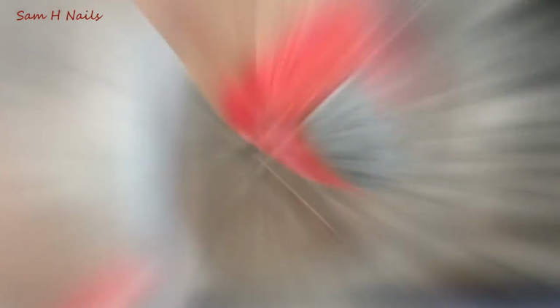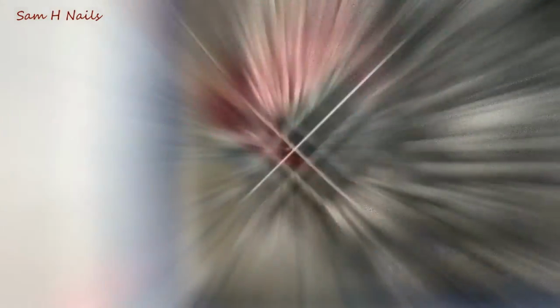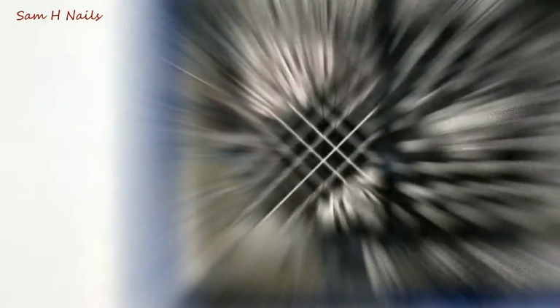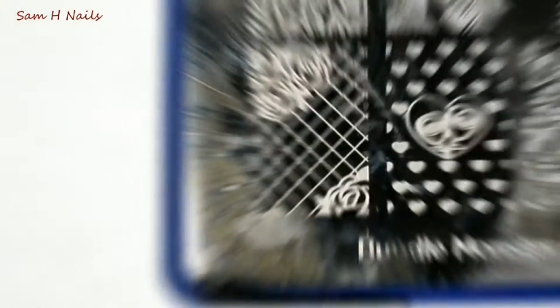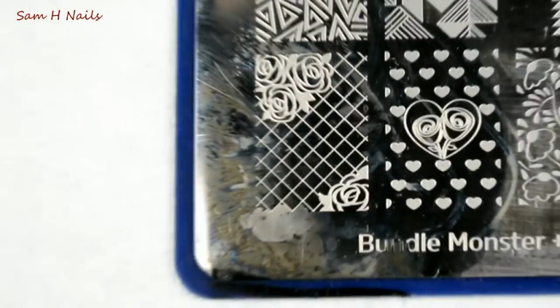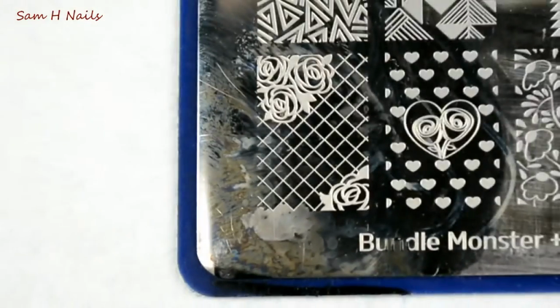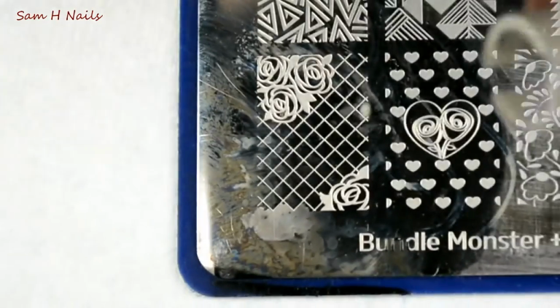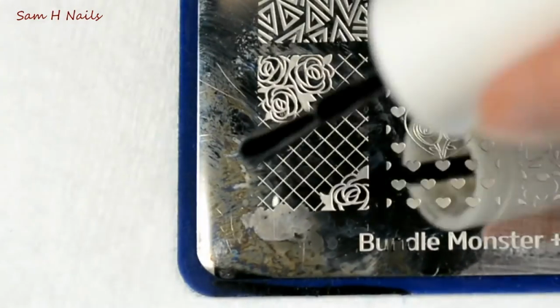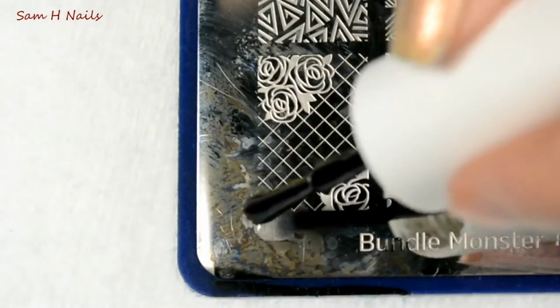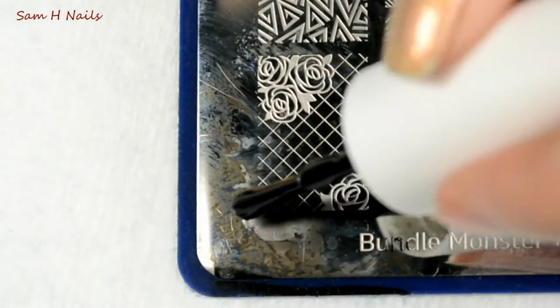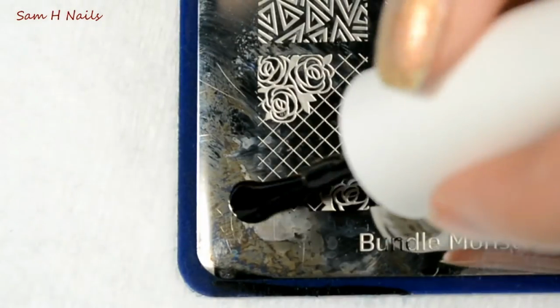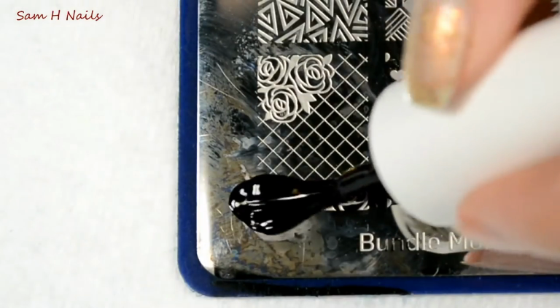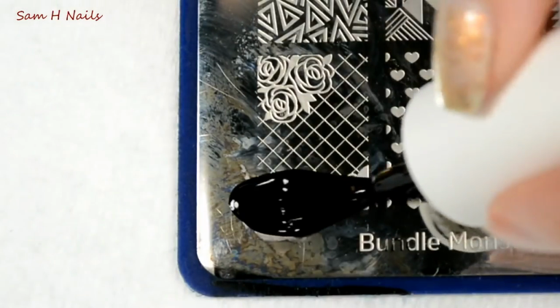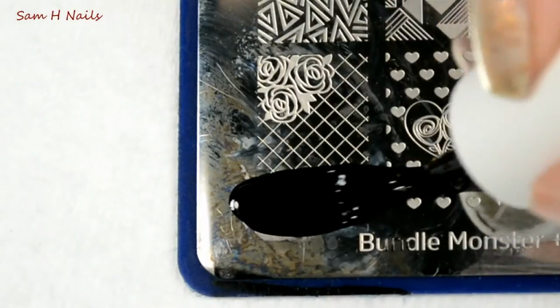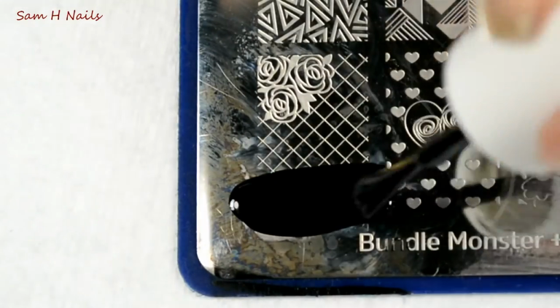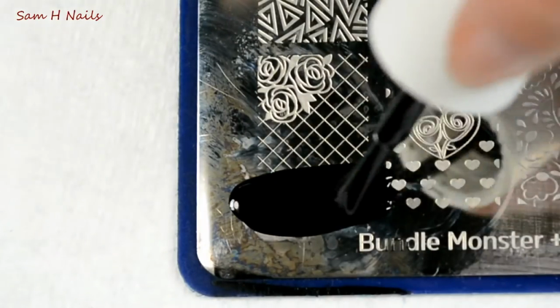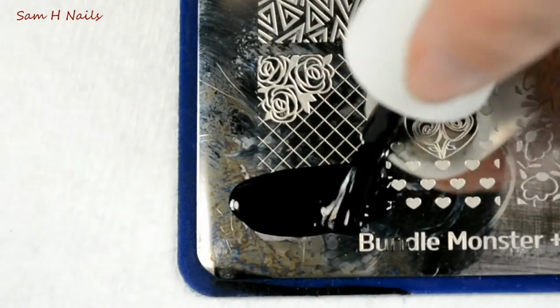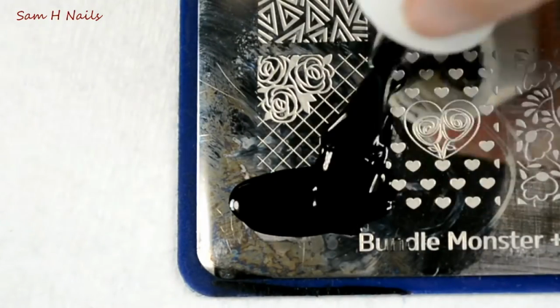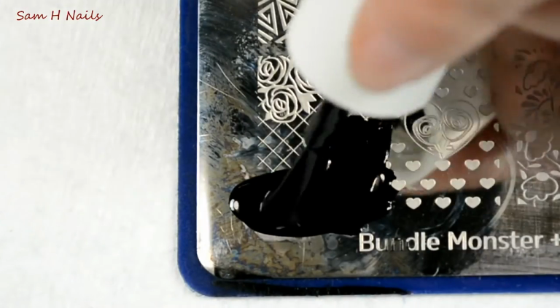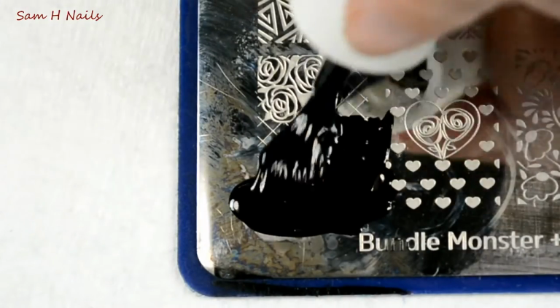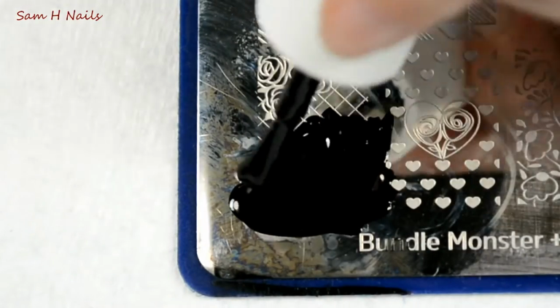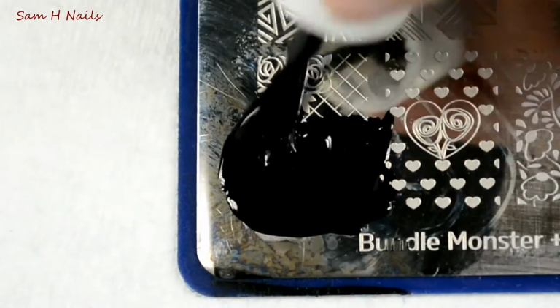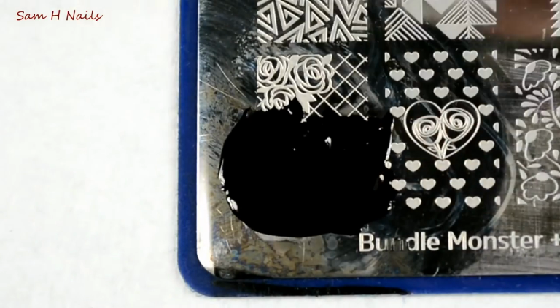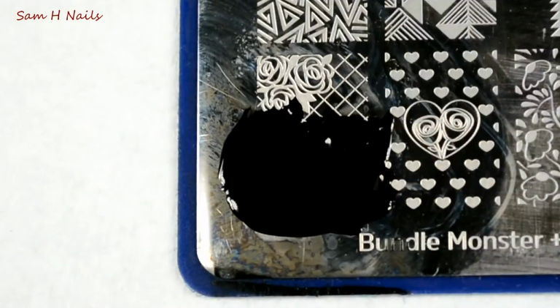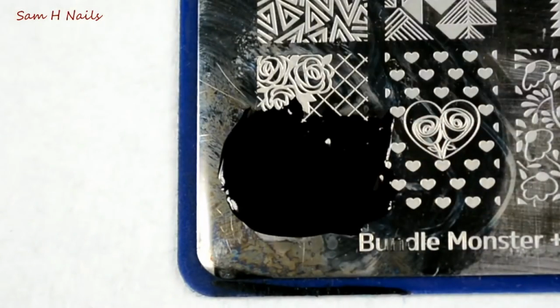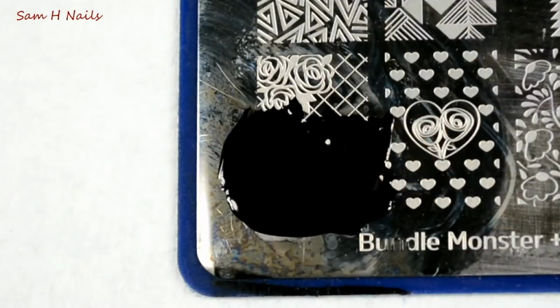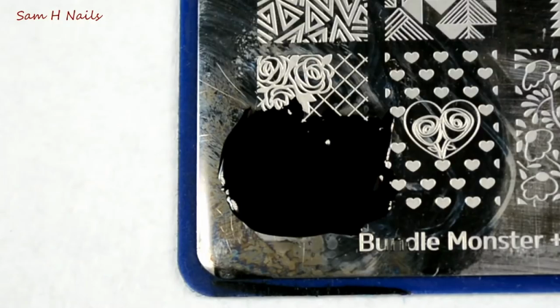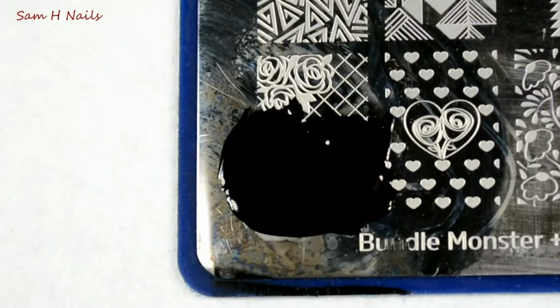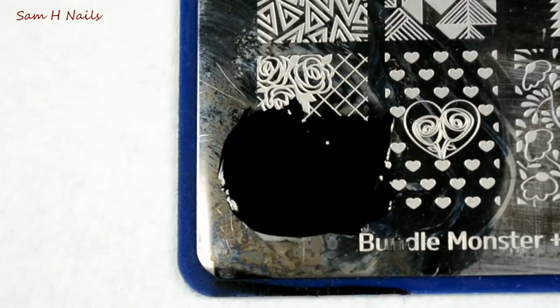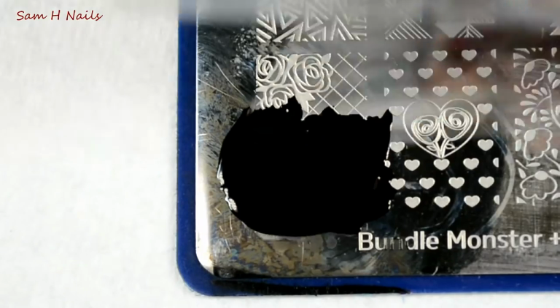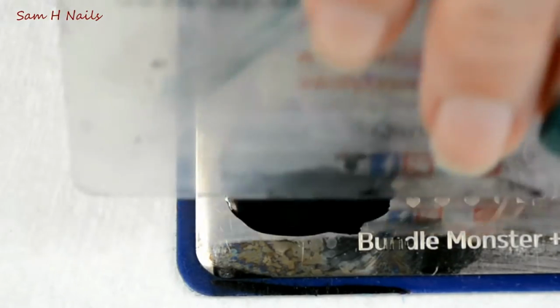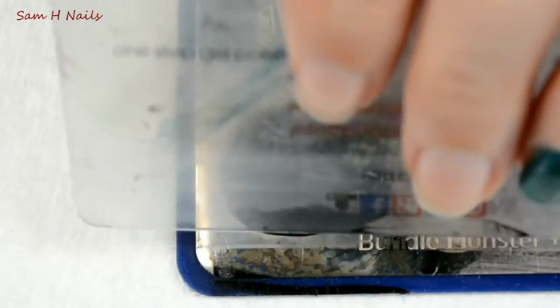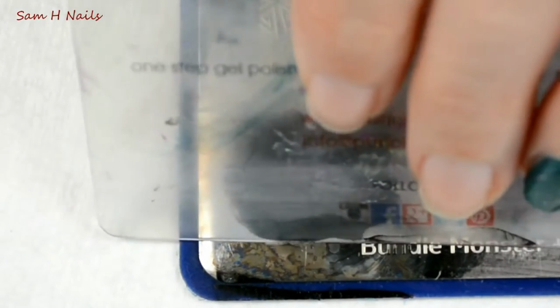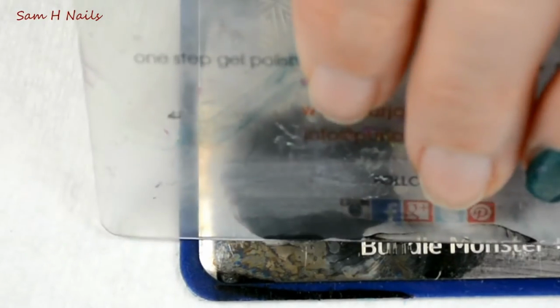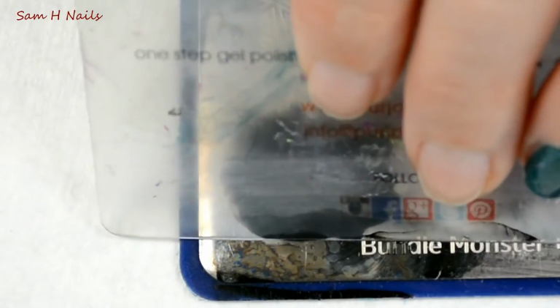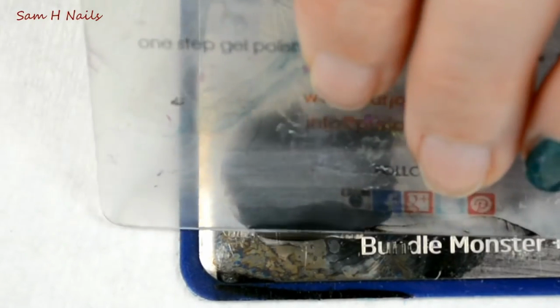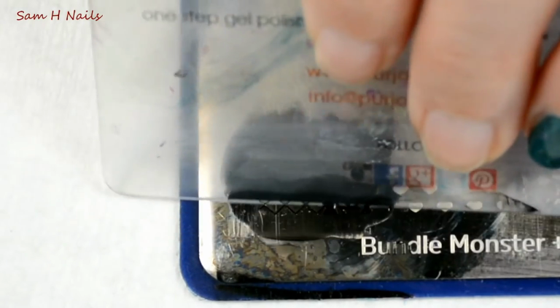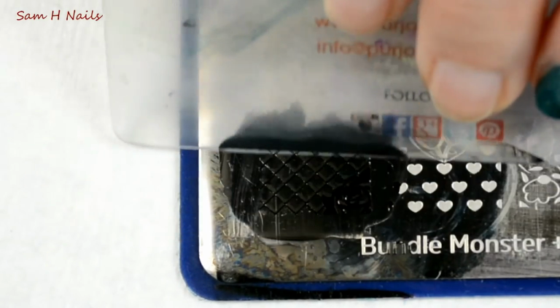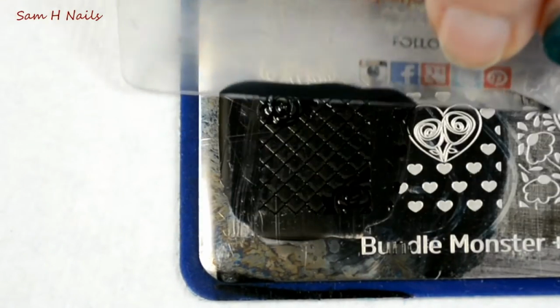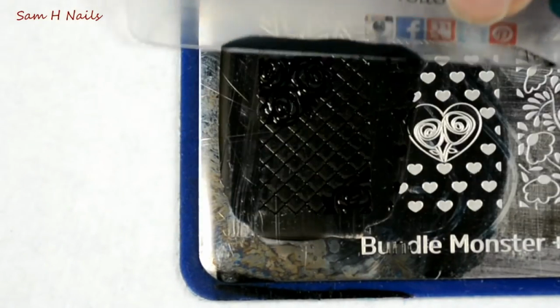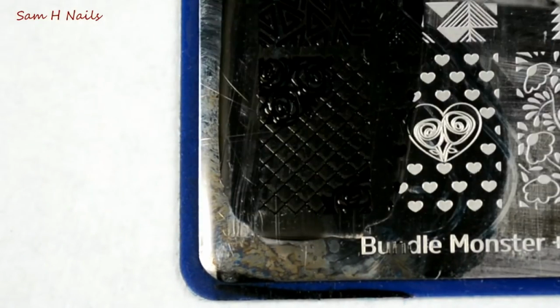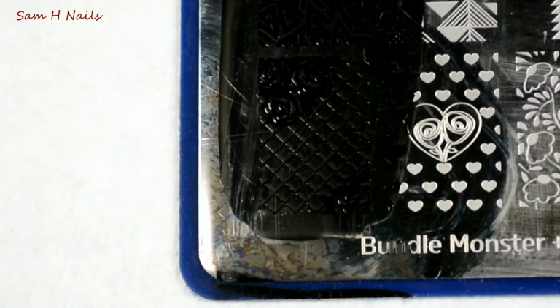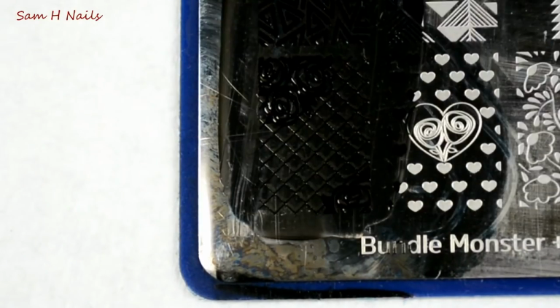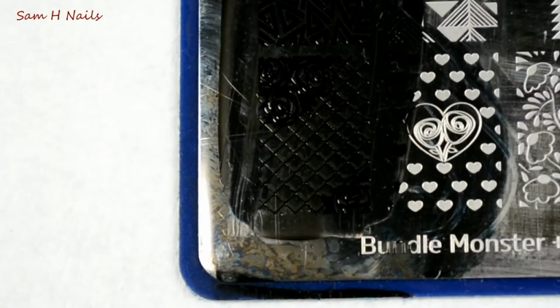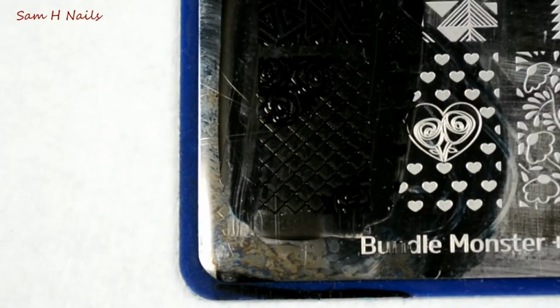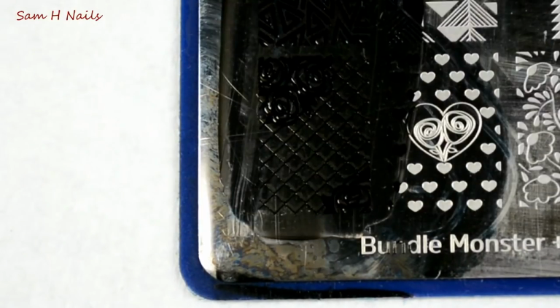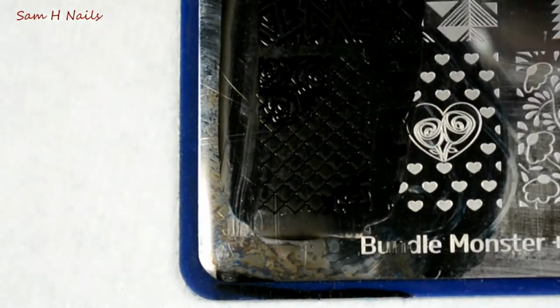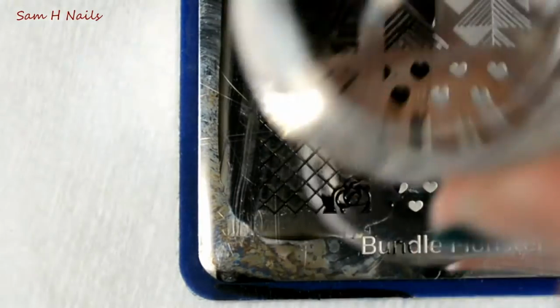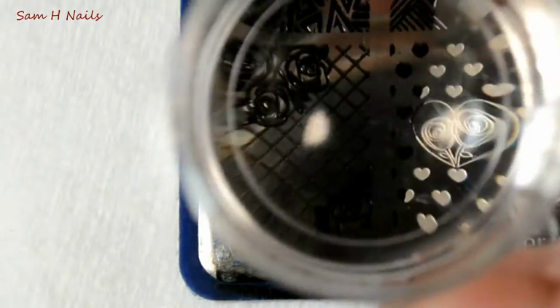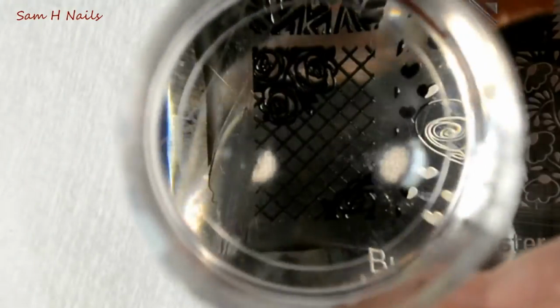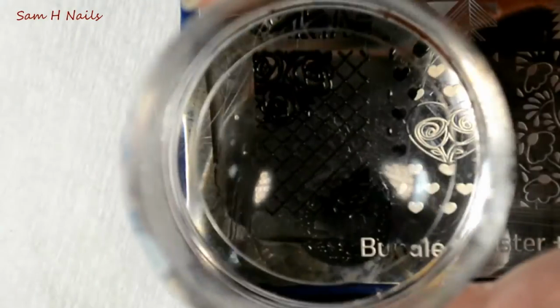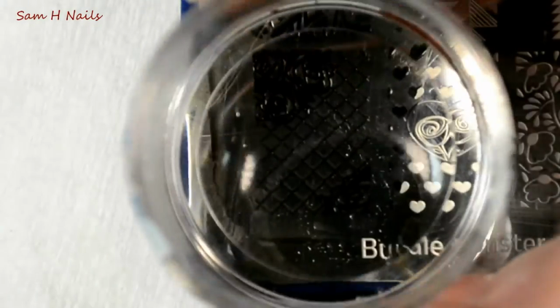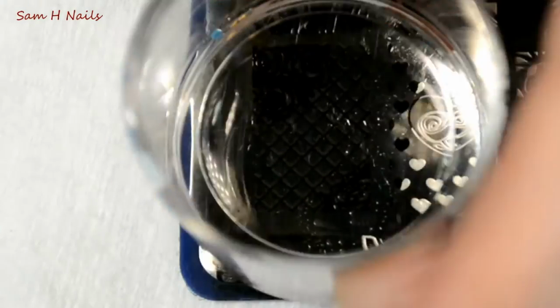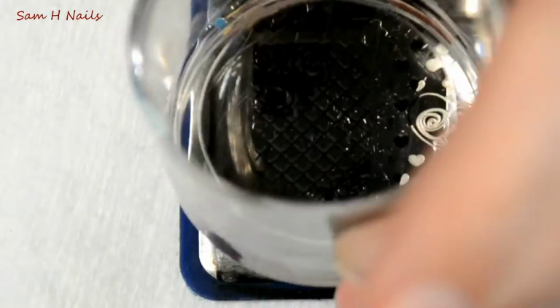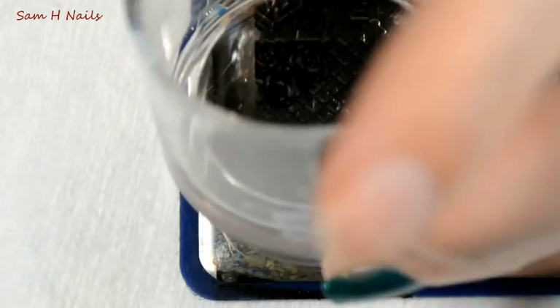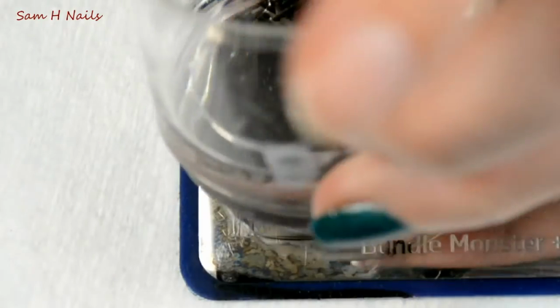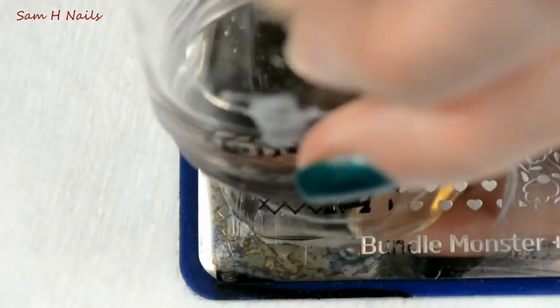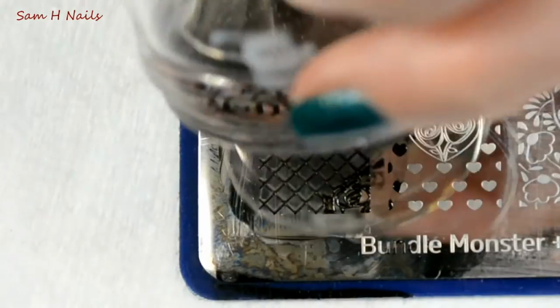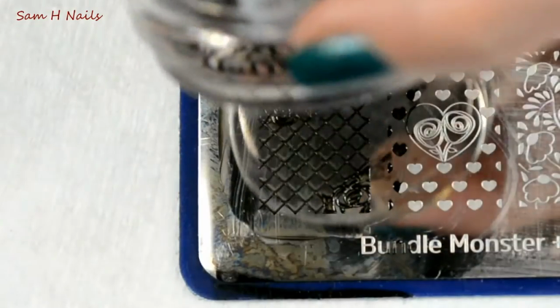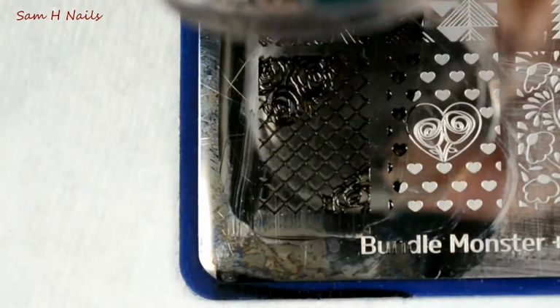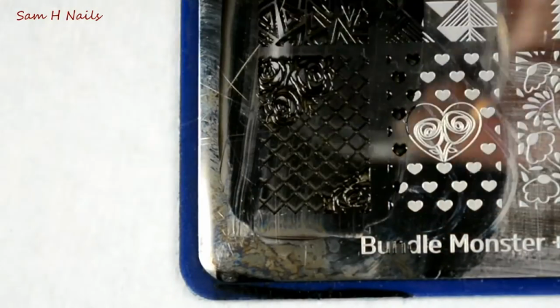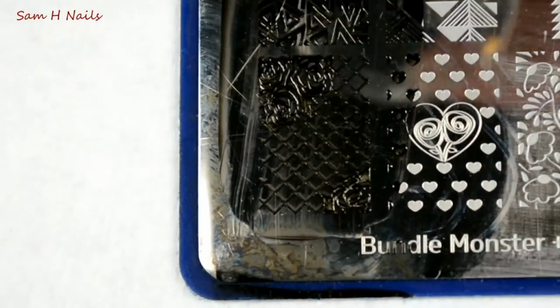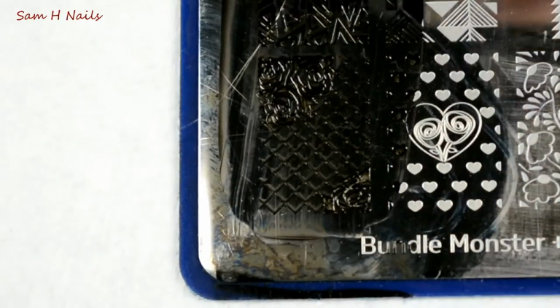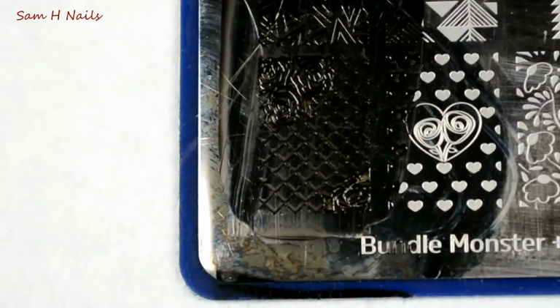To do the stamping, all you're going to do is apply that black, scrape it at a 45 degree angle, and pick it up.